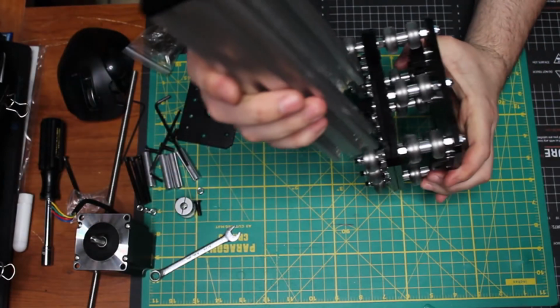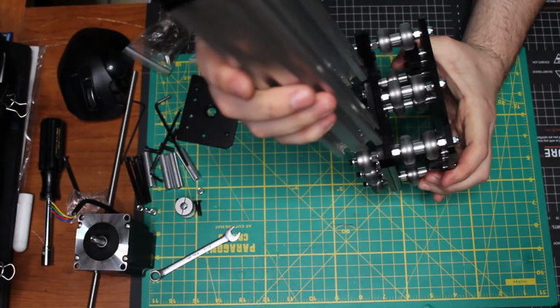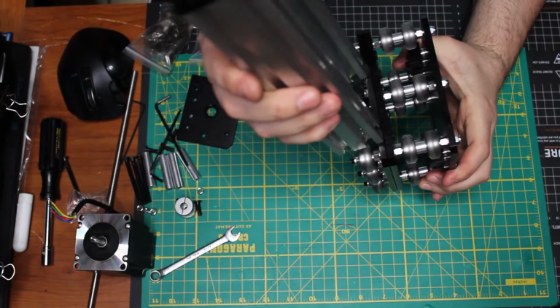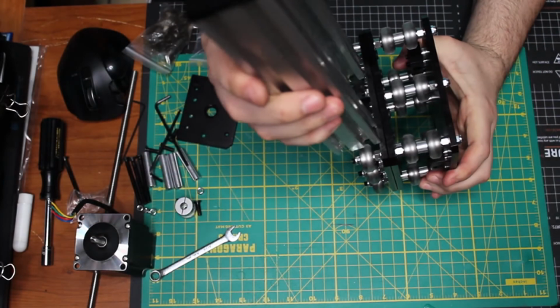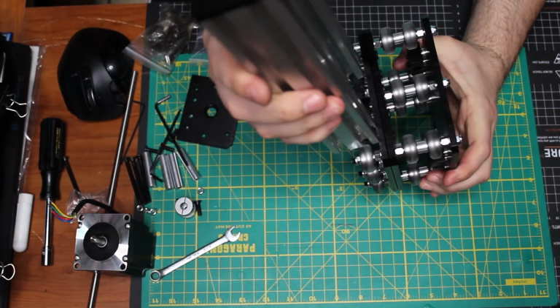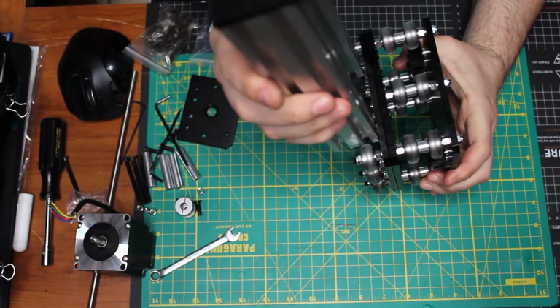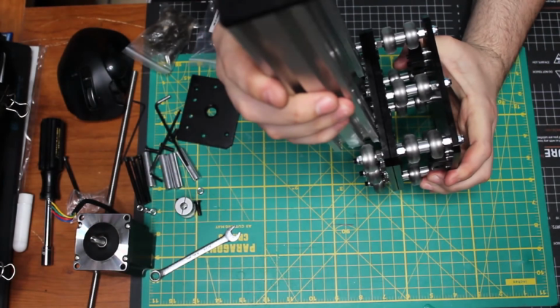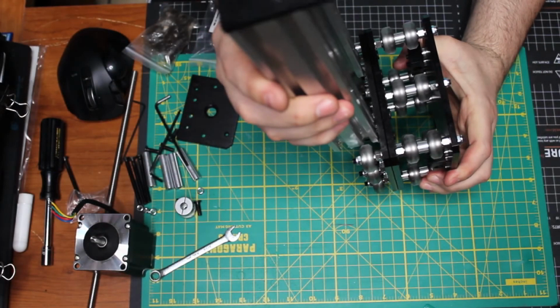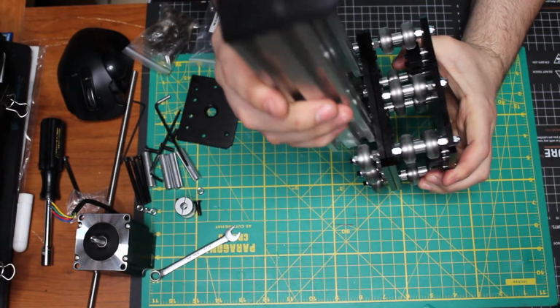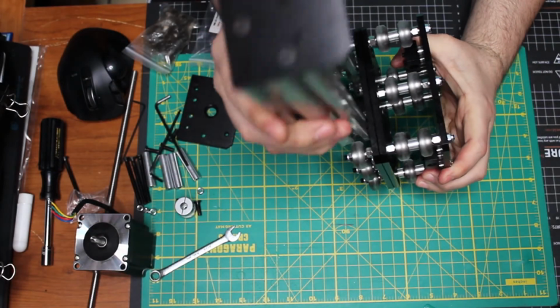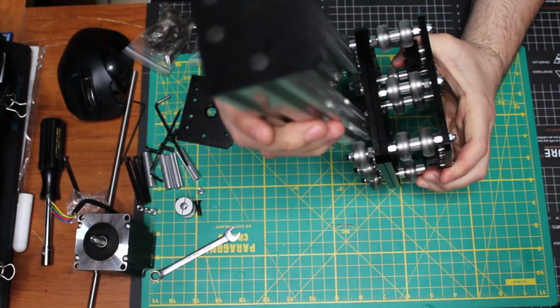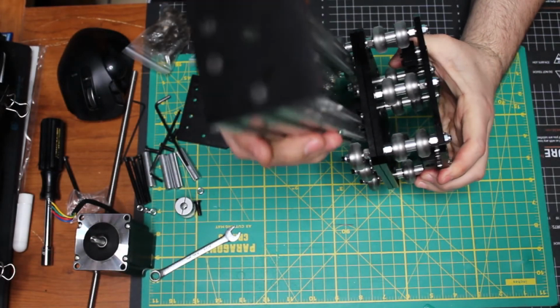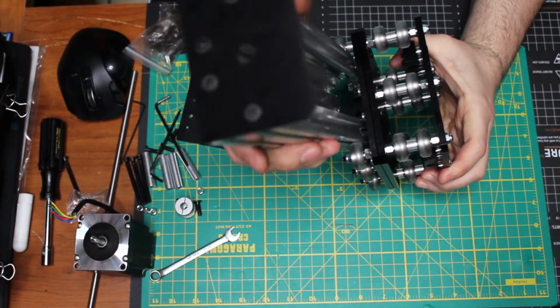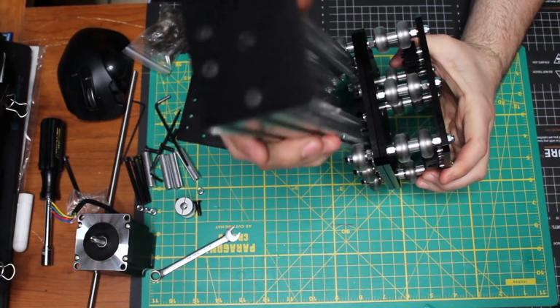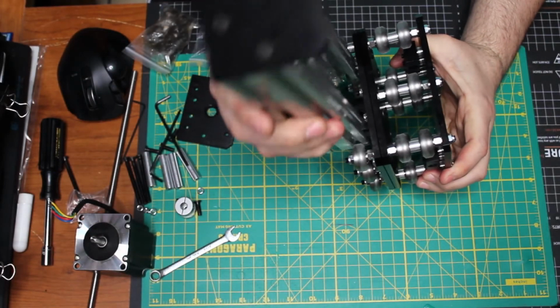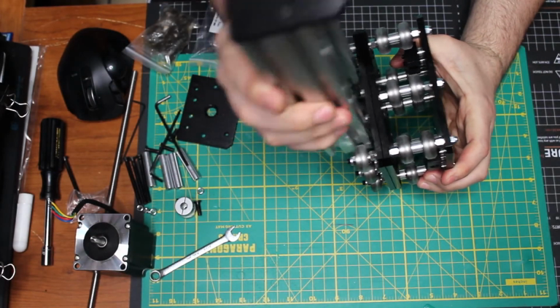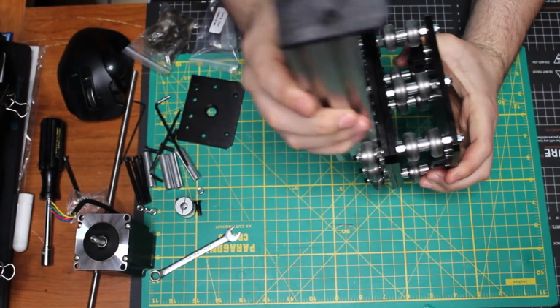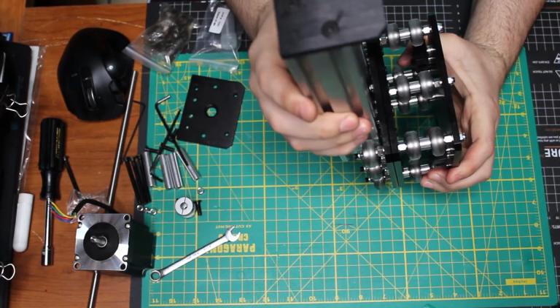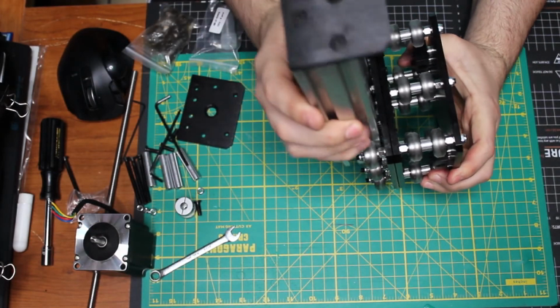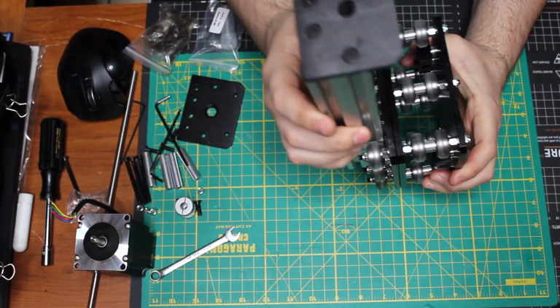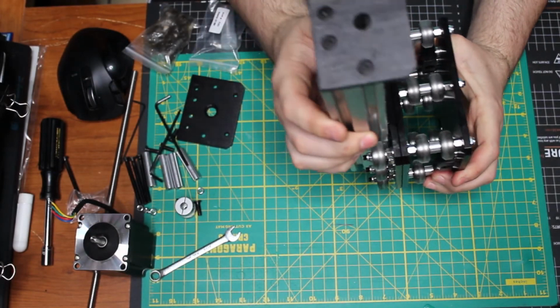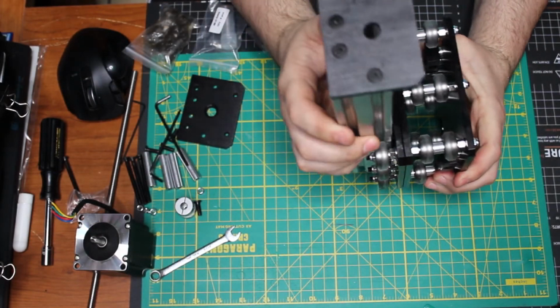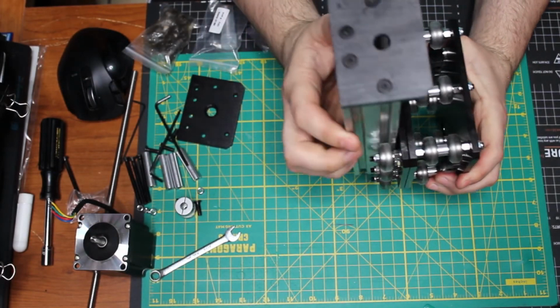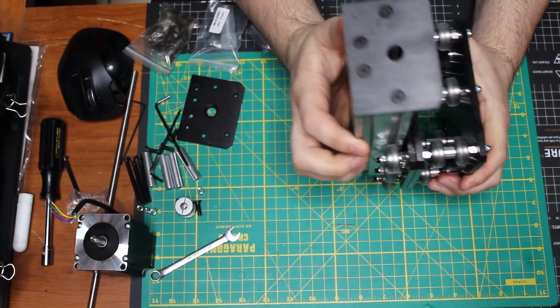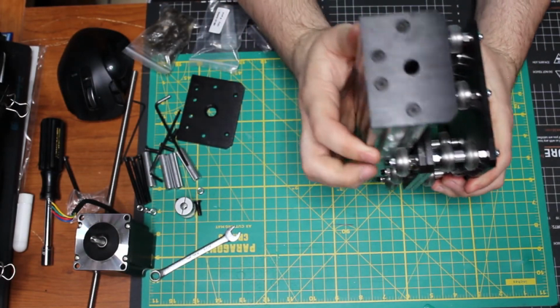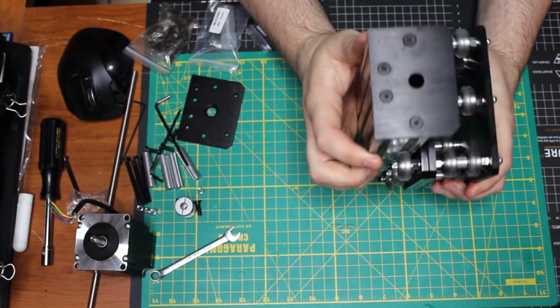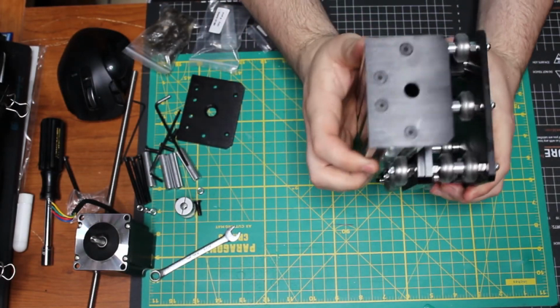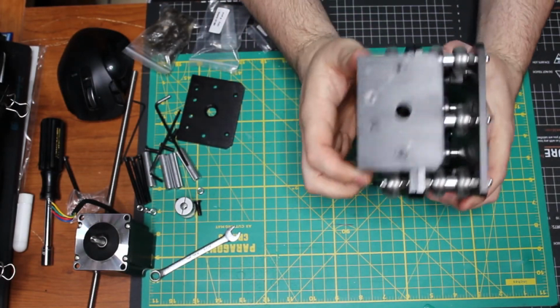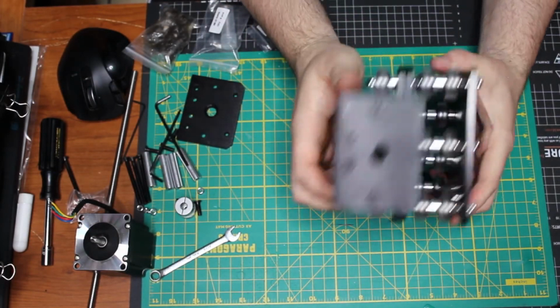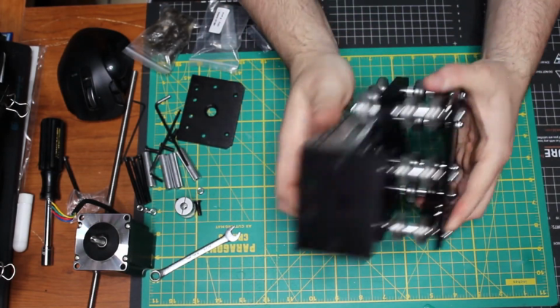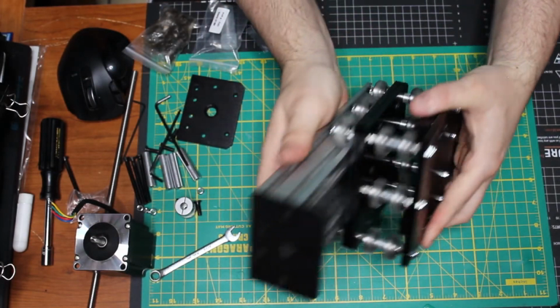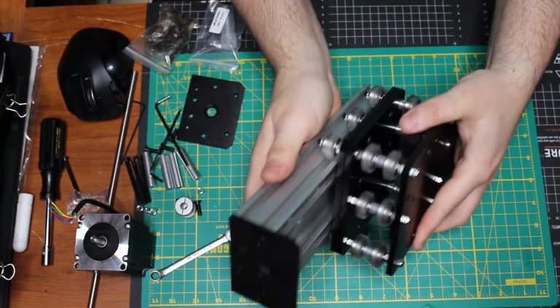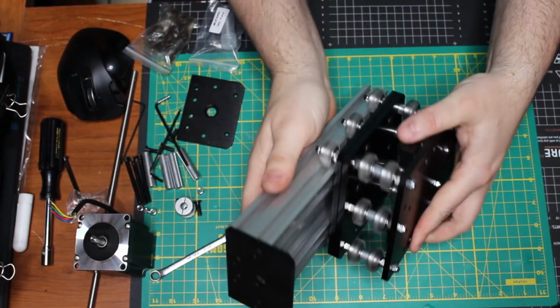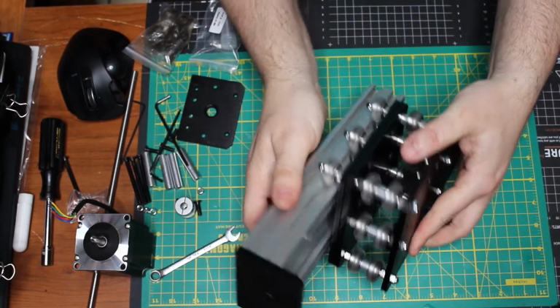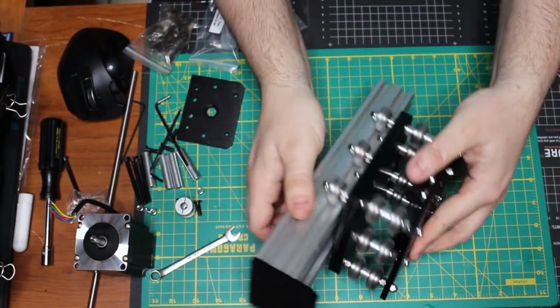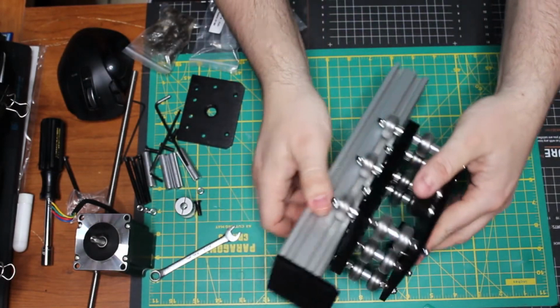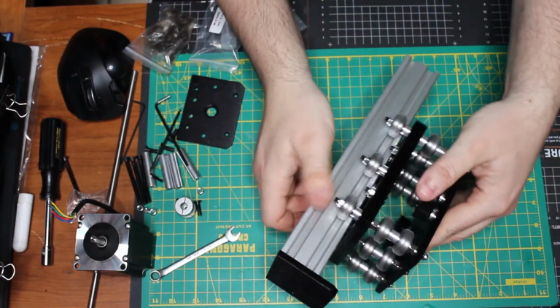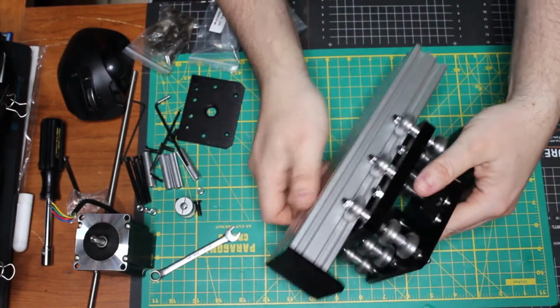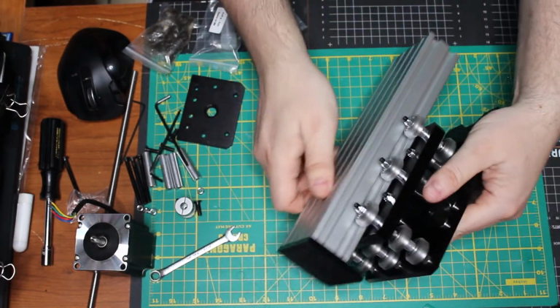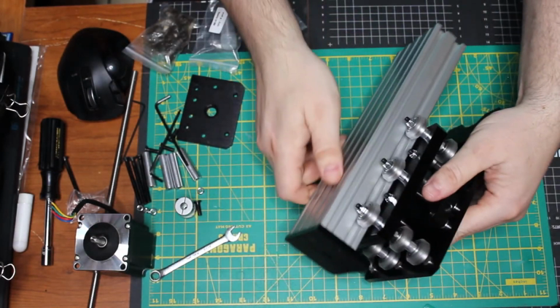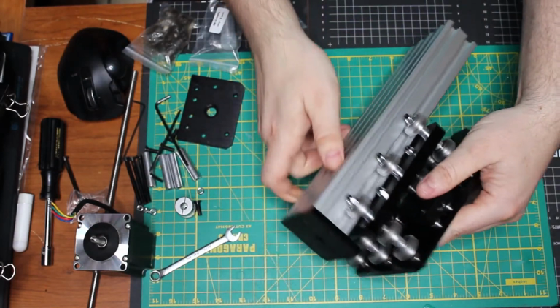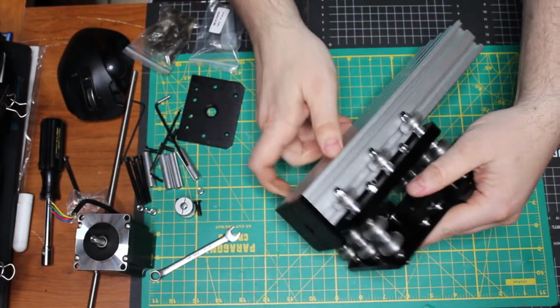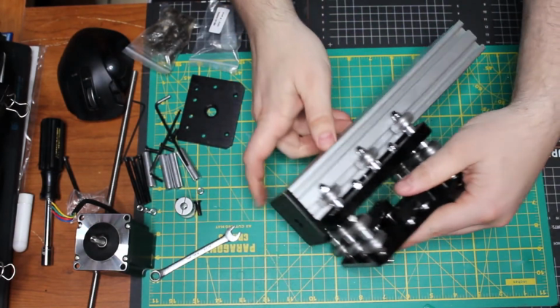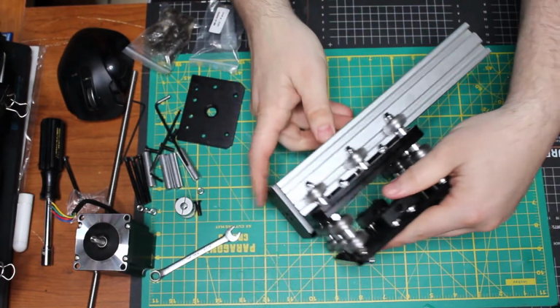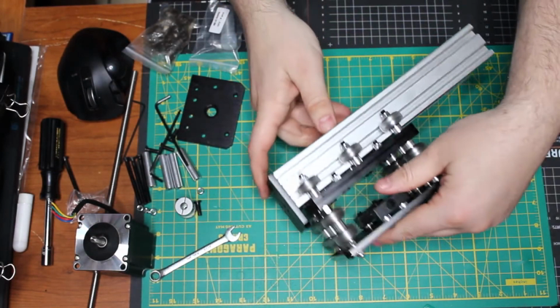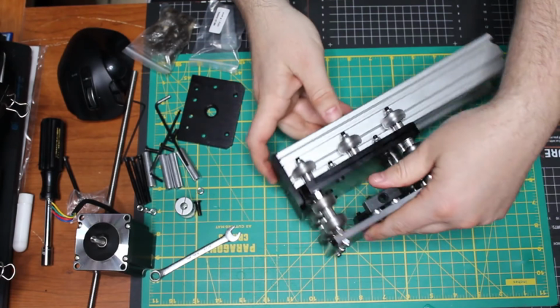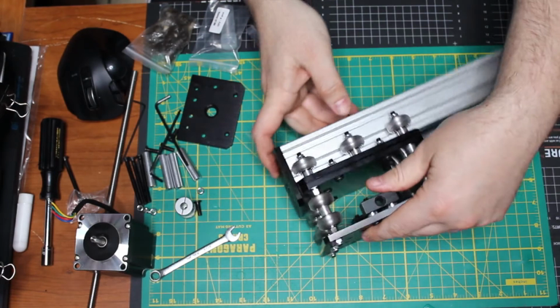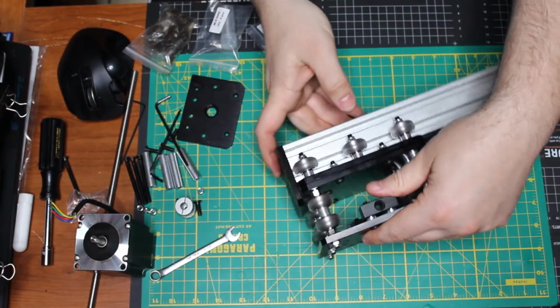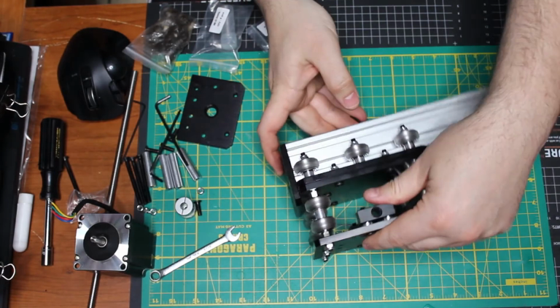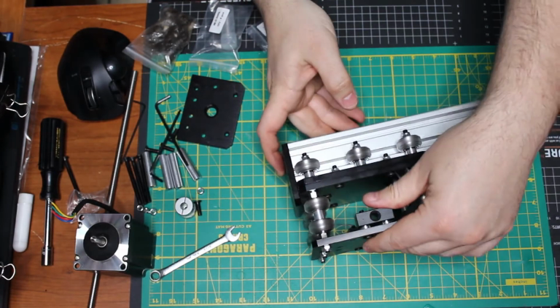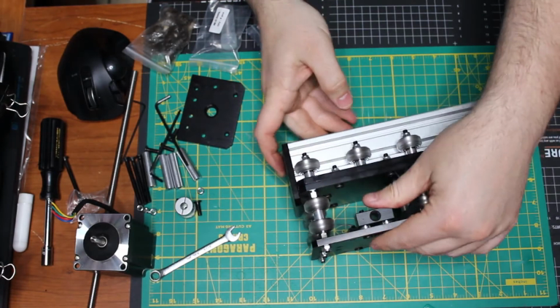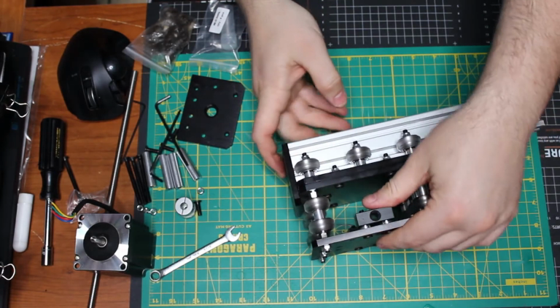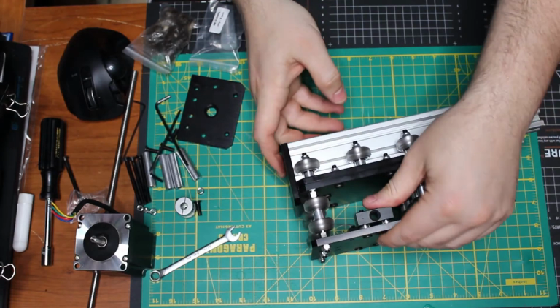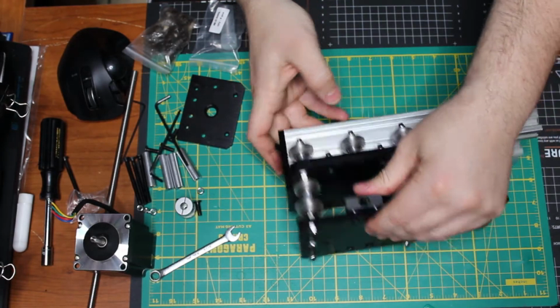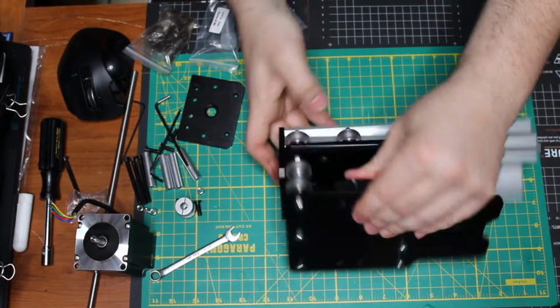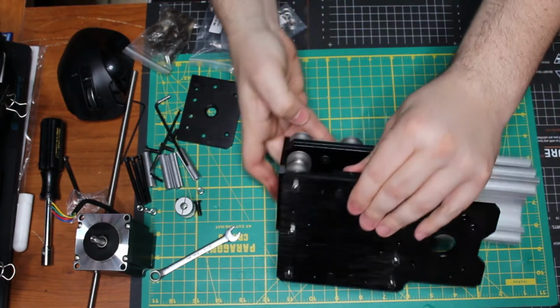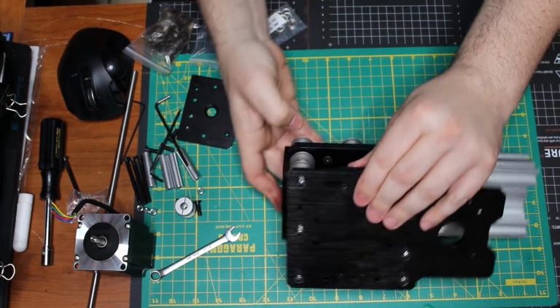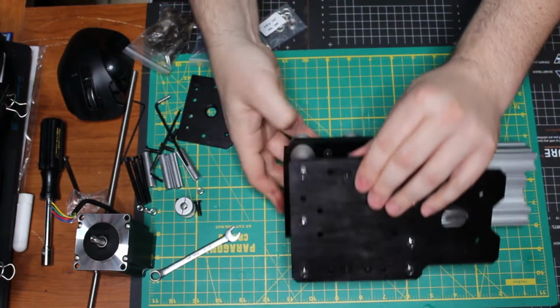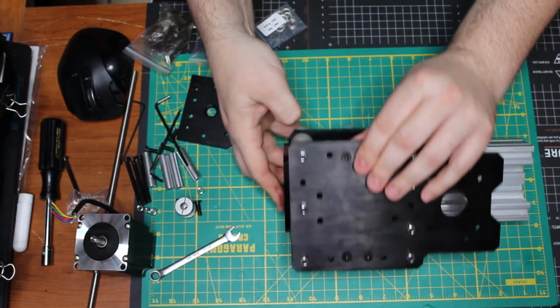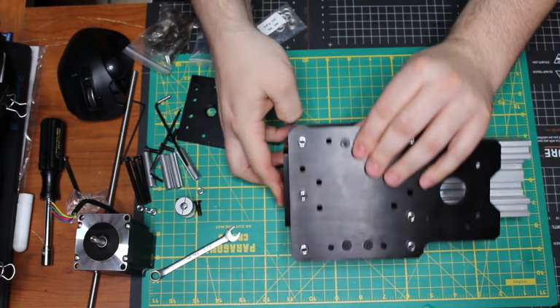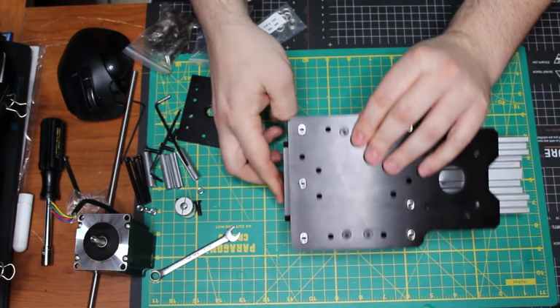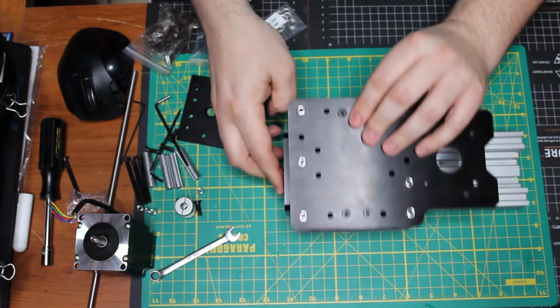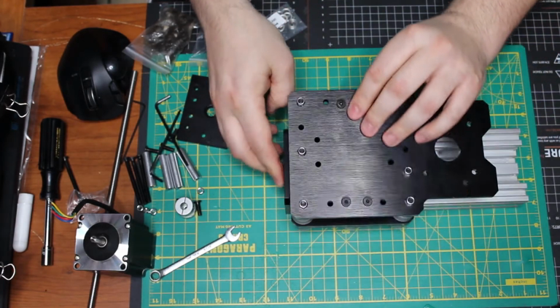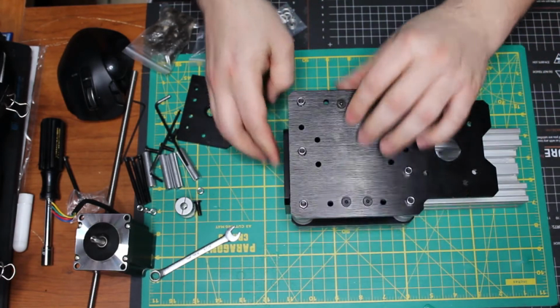Test fit the carriage. Make sure it's fitting right, it's rolling right, all the wheels are rolling and they're all engaged.